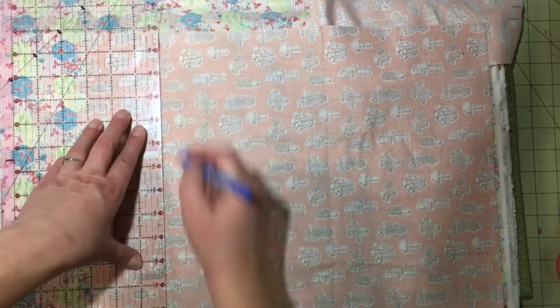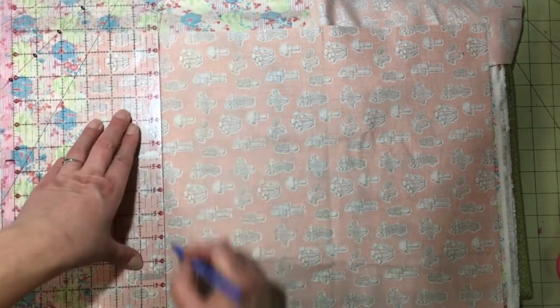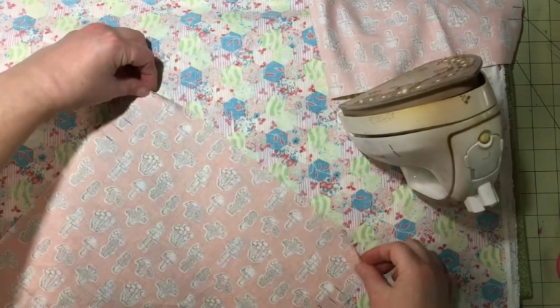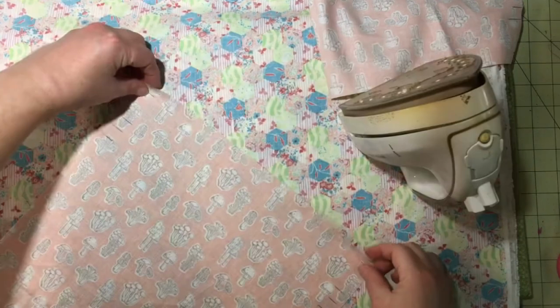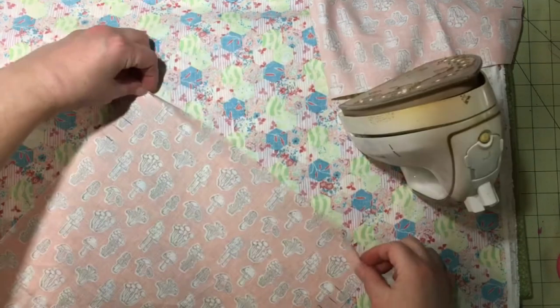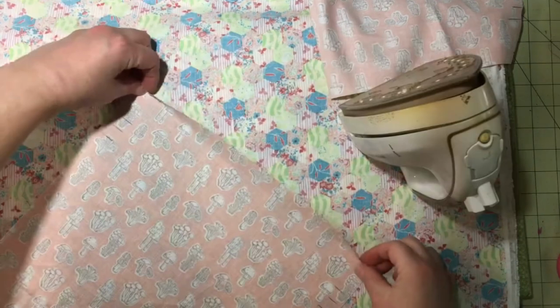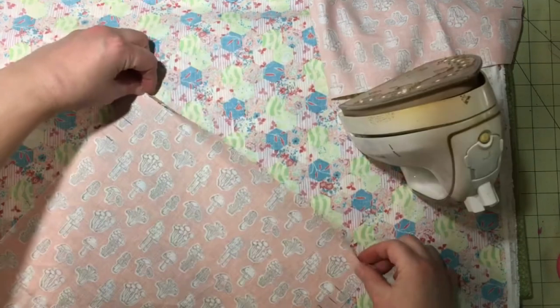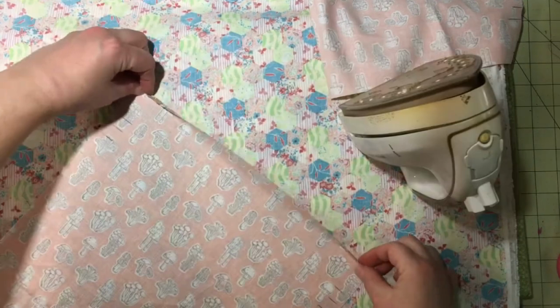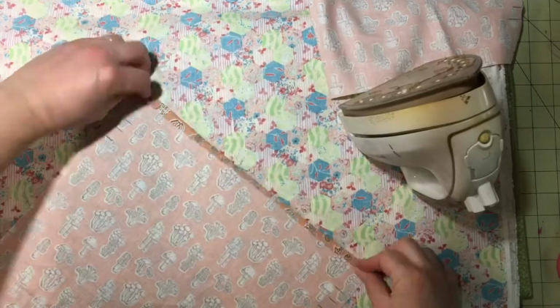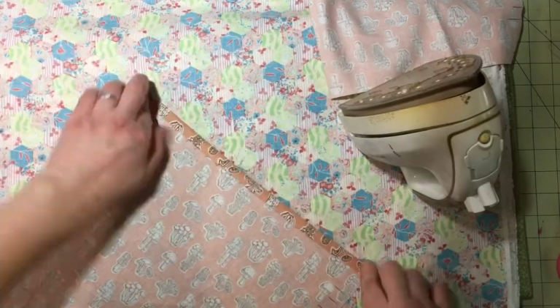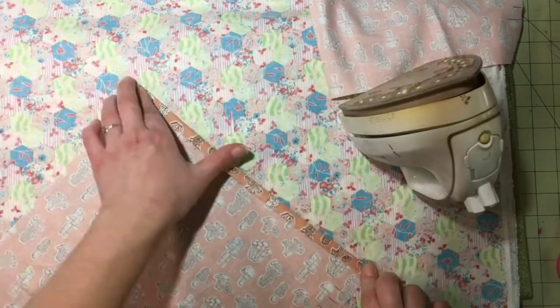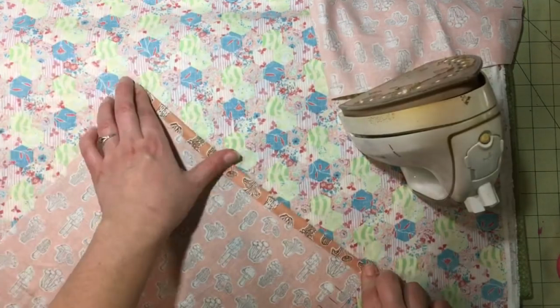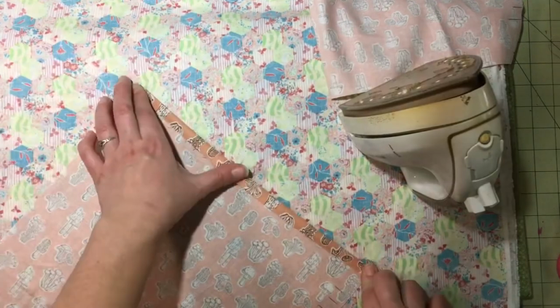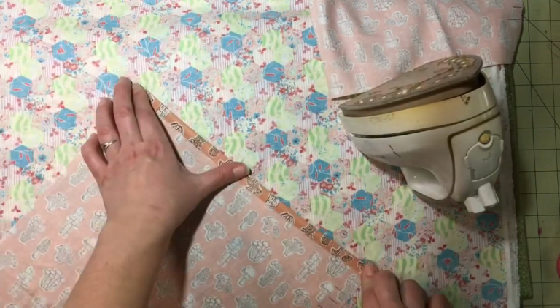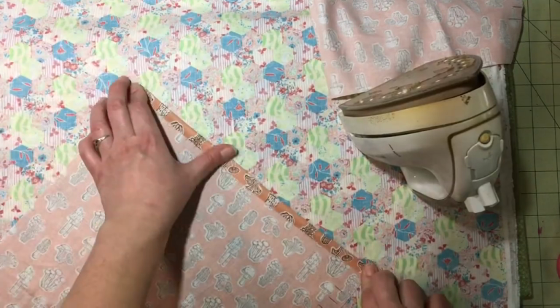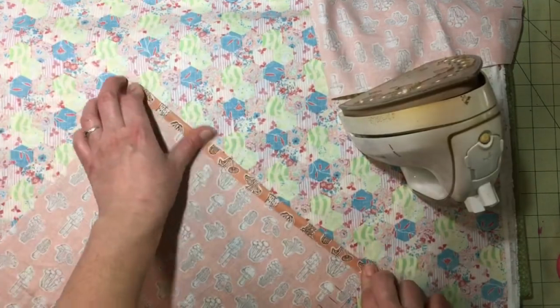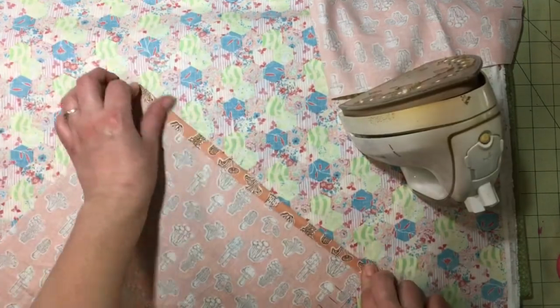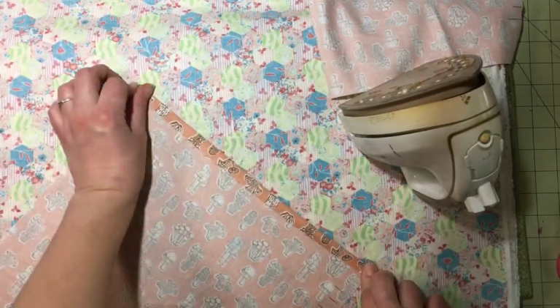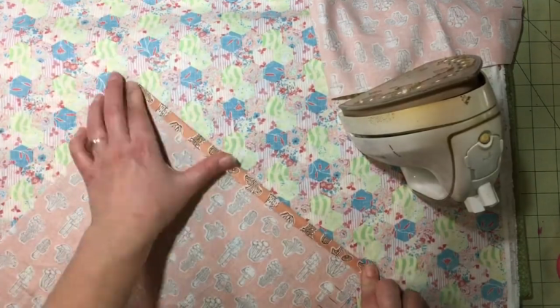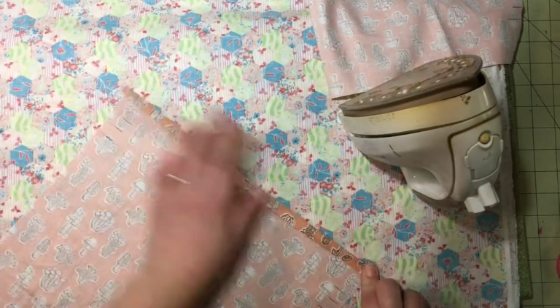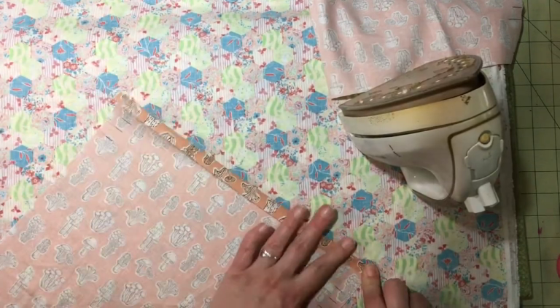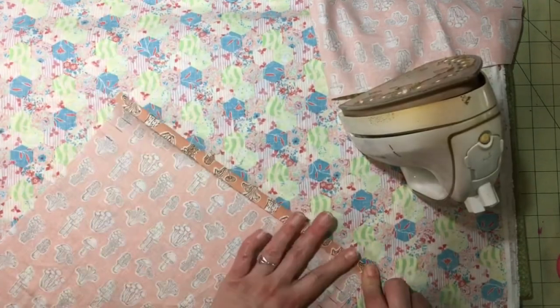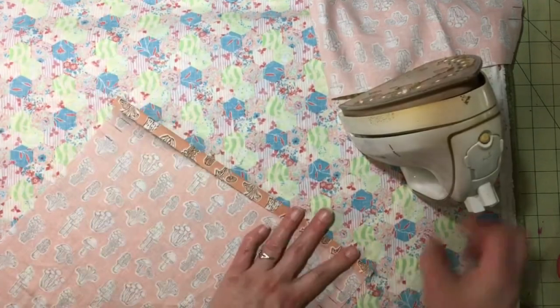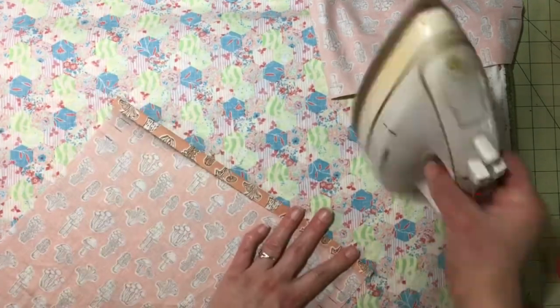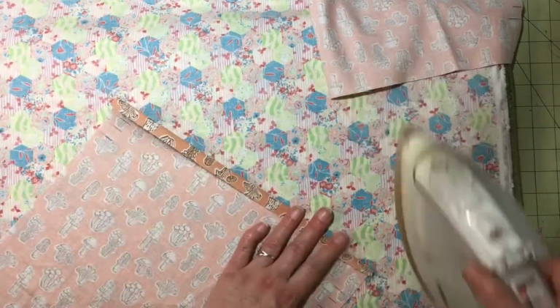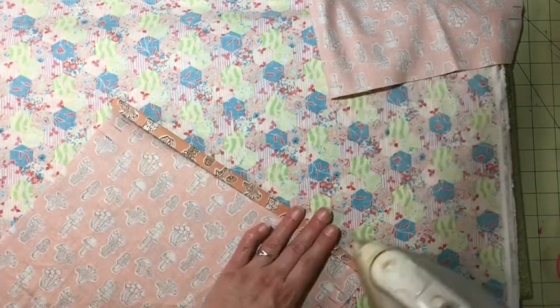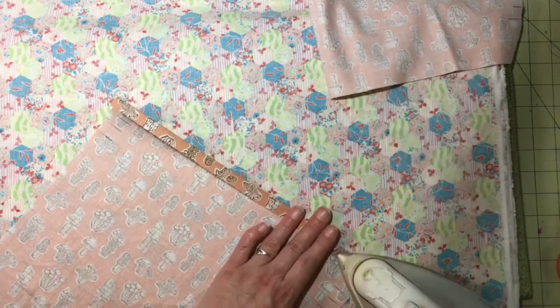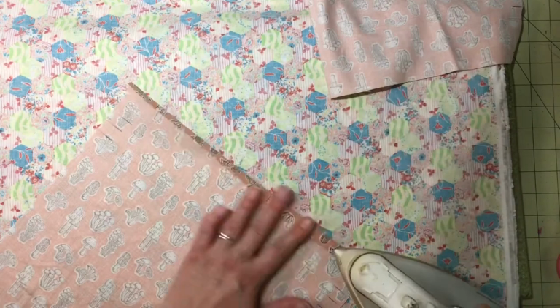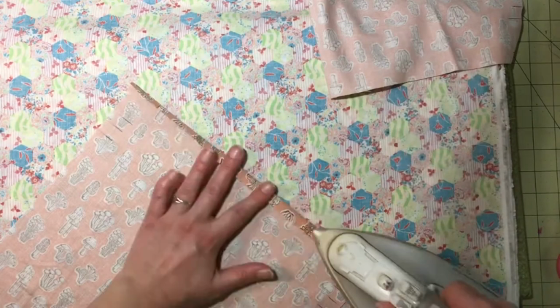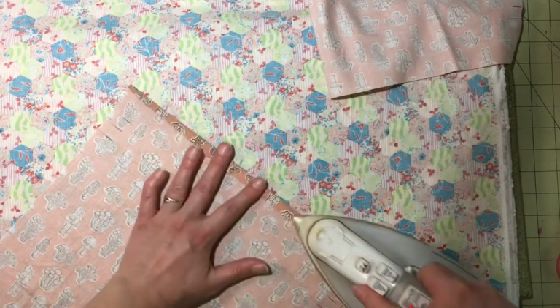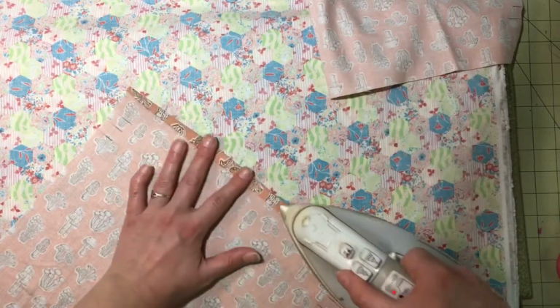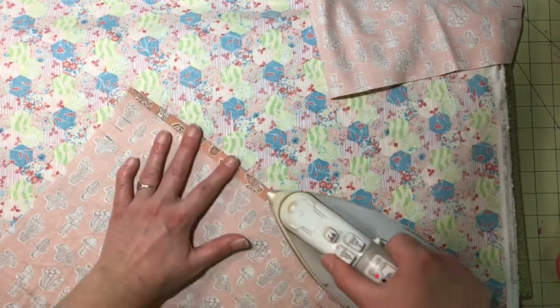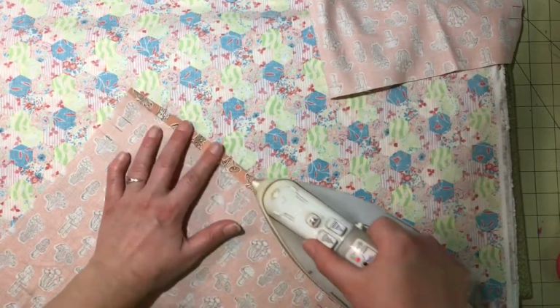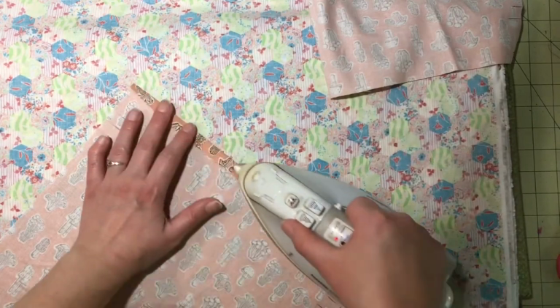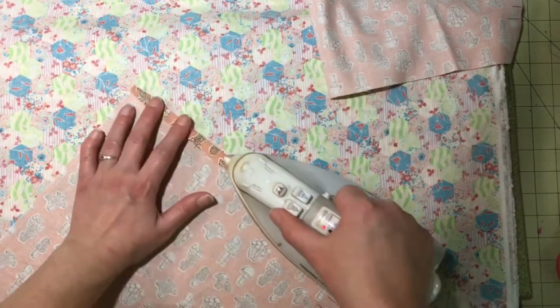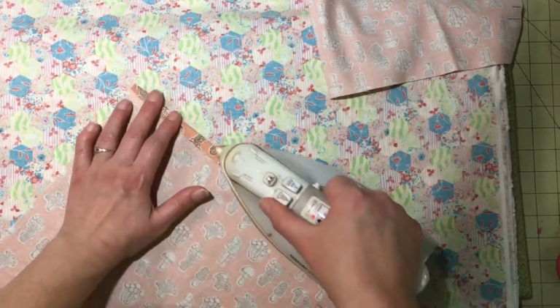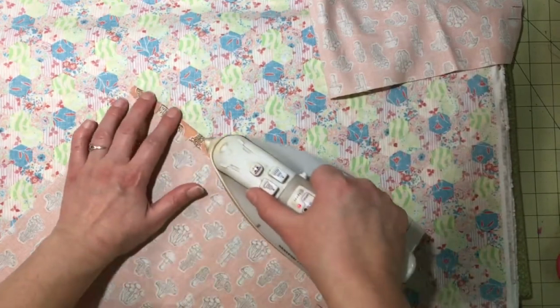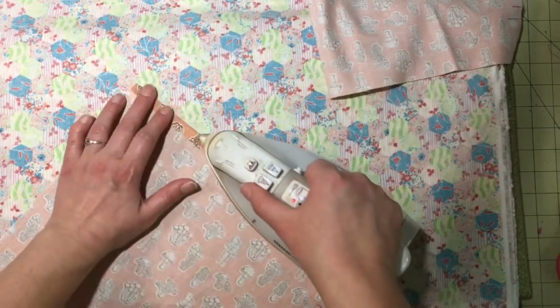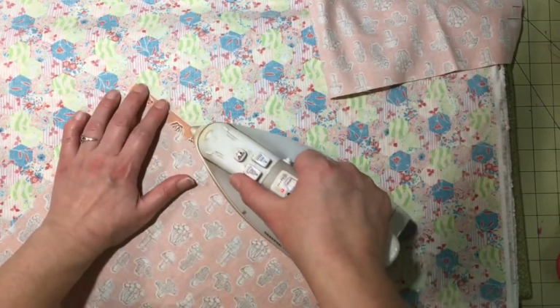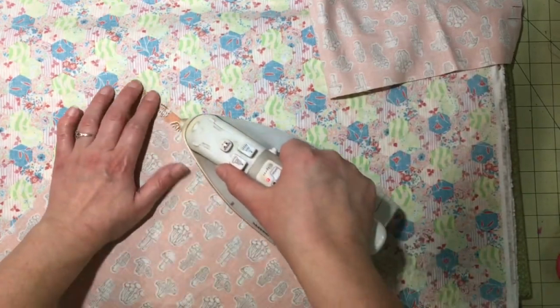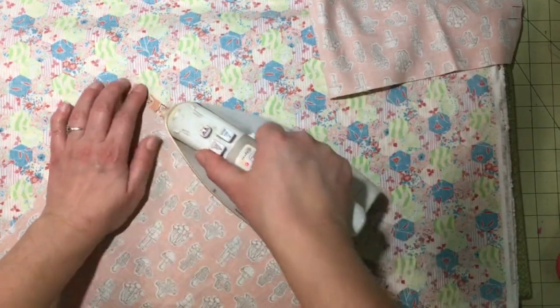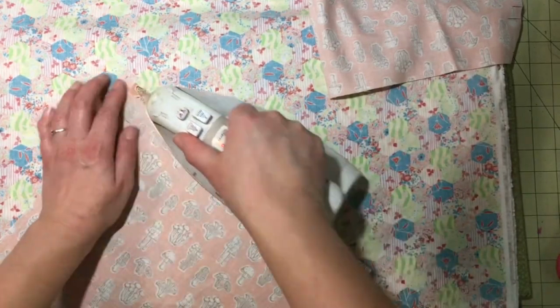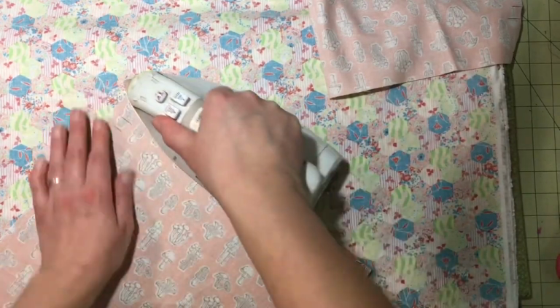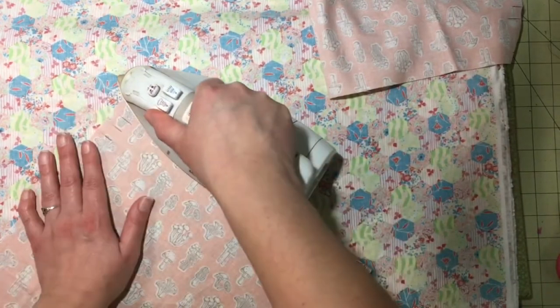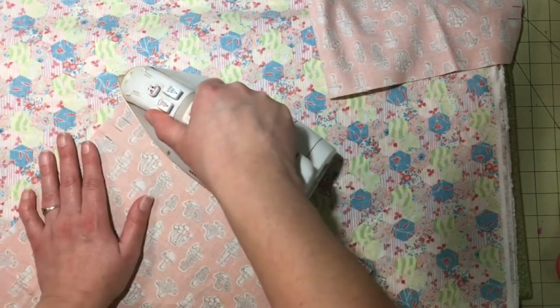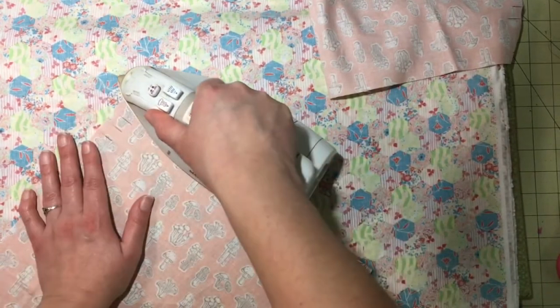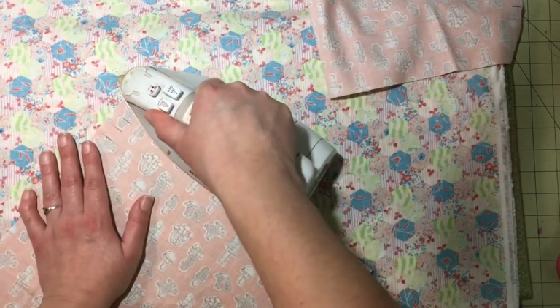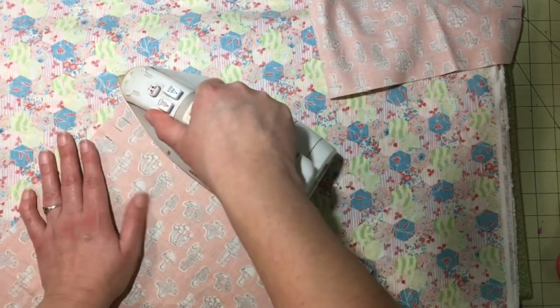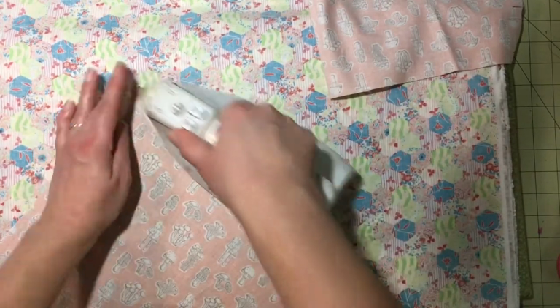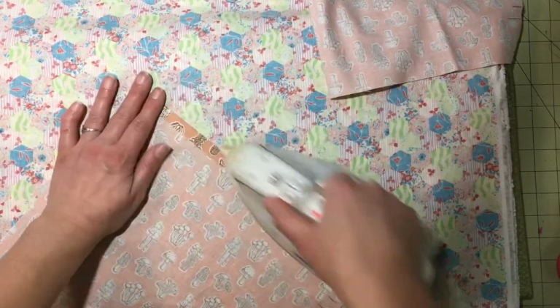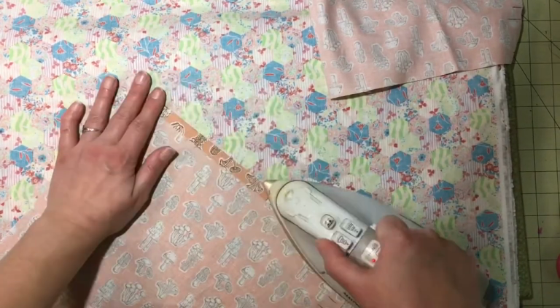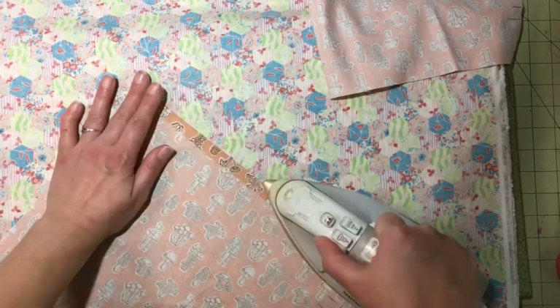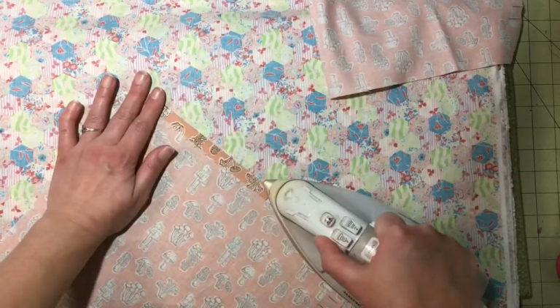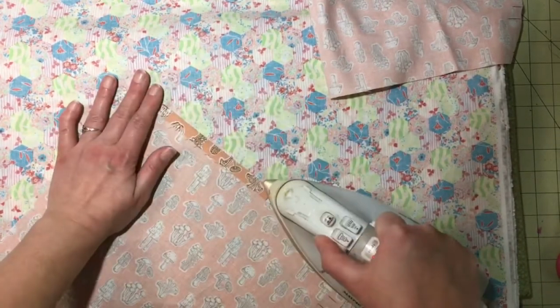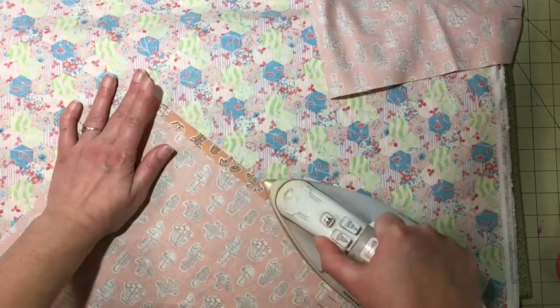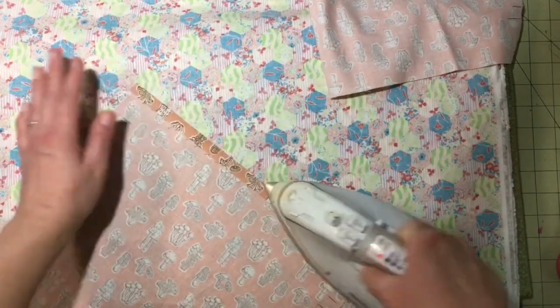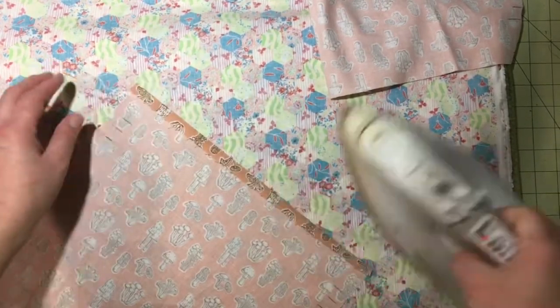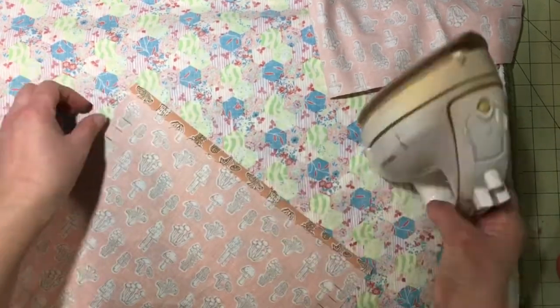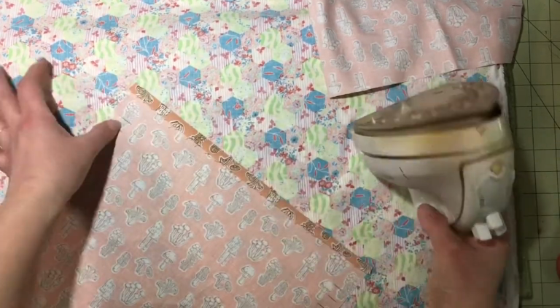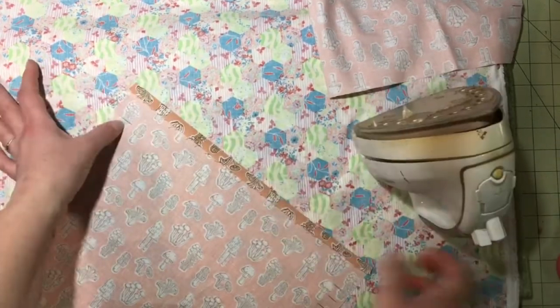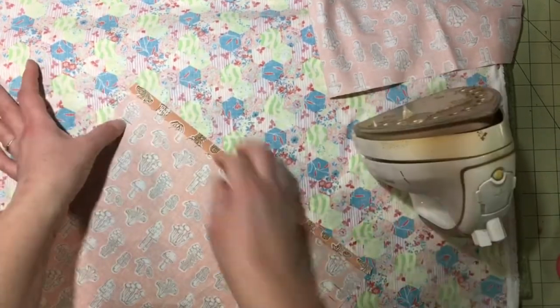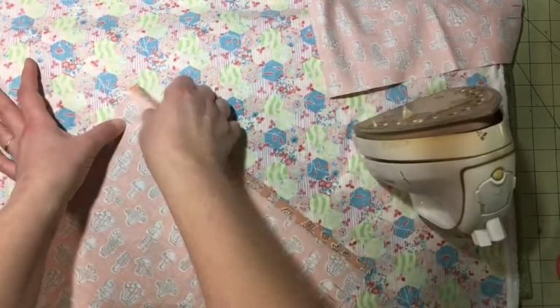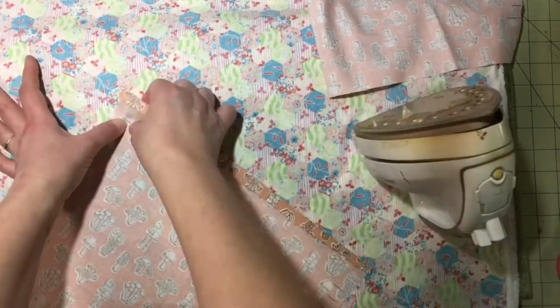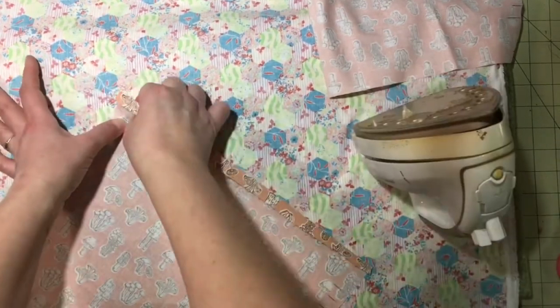Fold down and iron at the half inch mark, and then fold down and iron at the two inch mark.